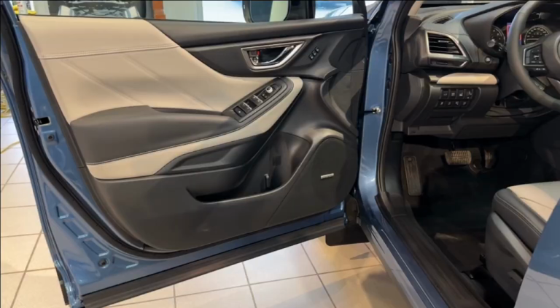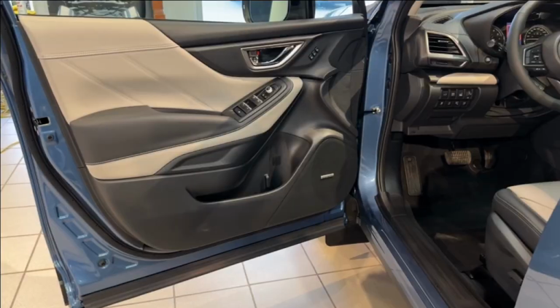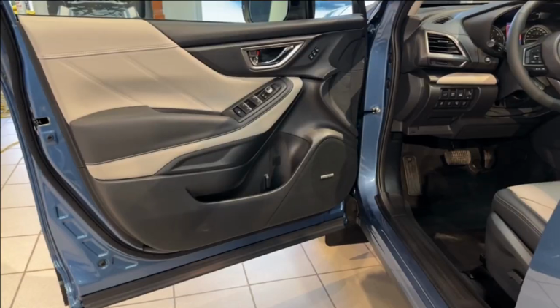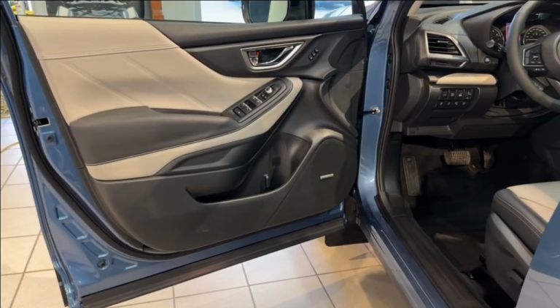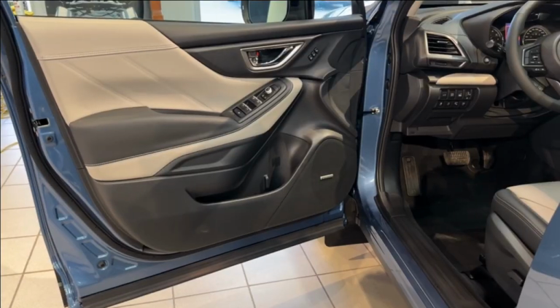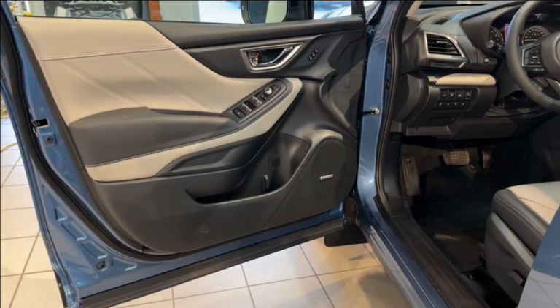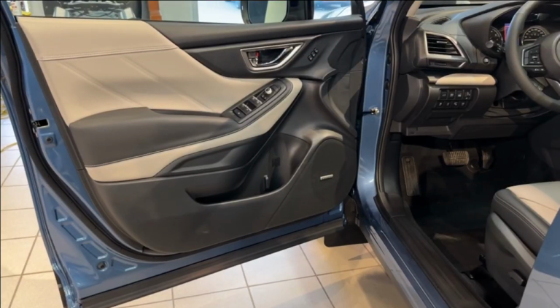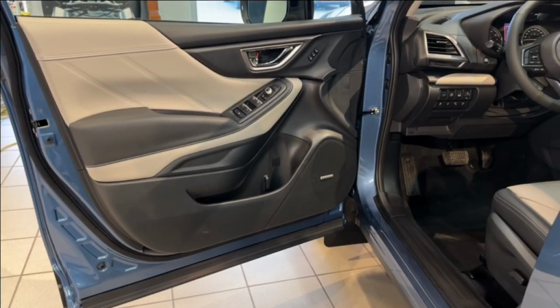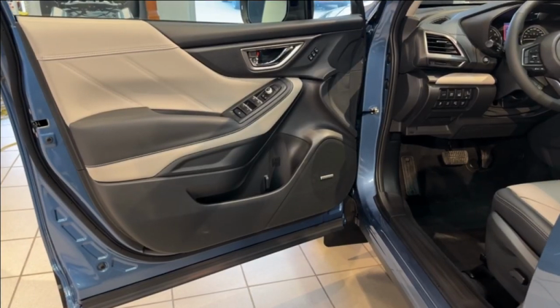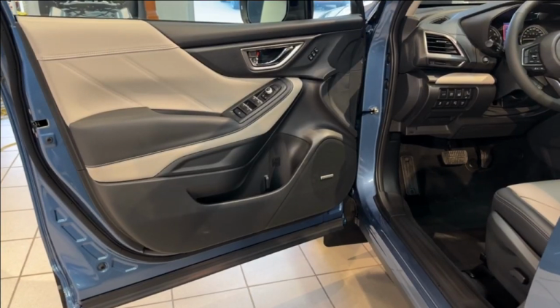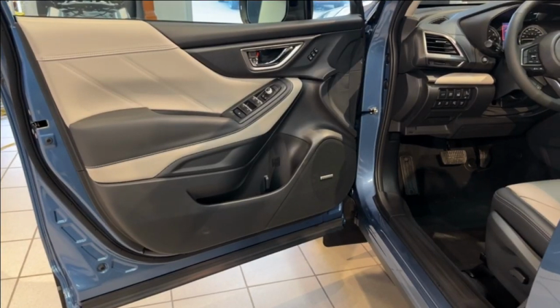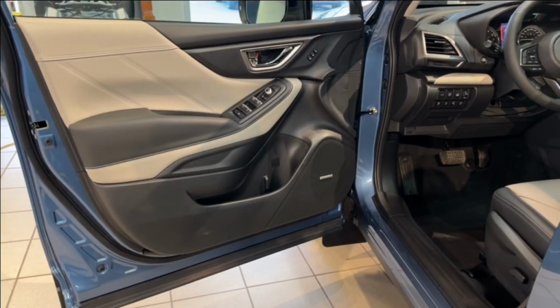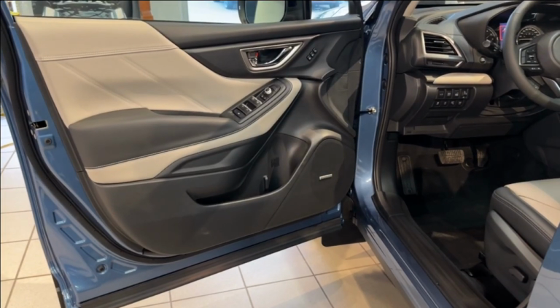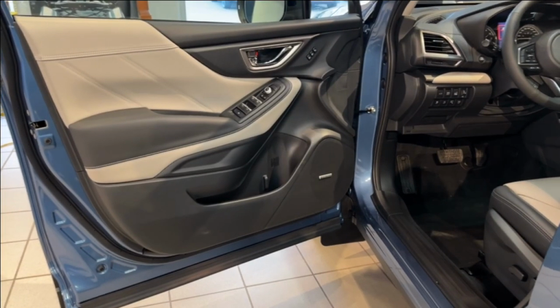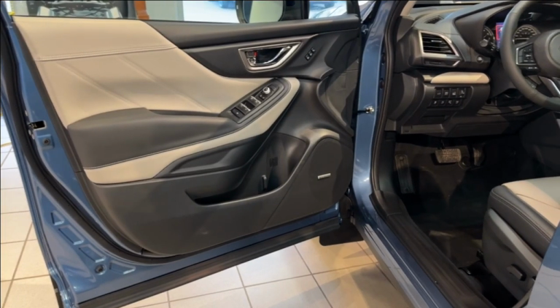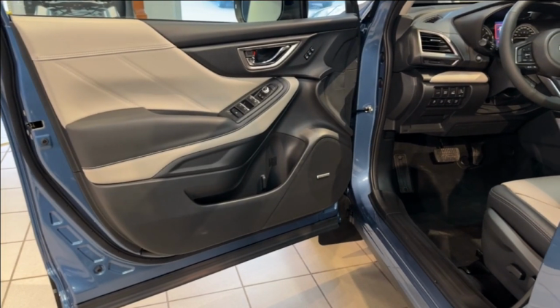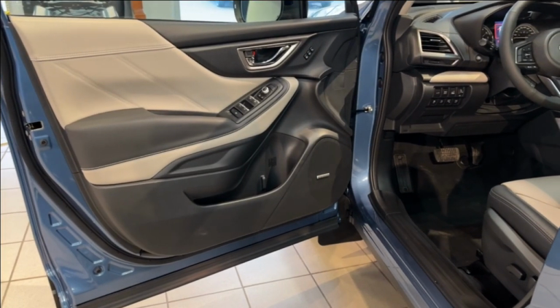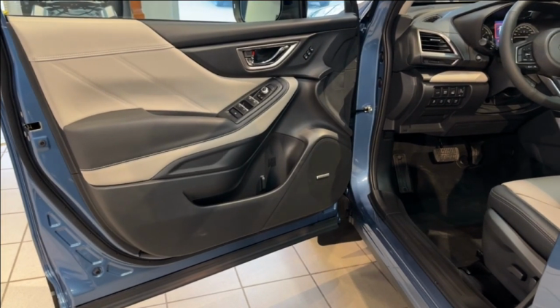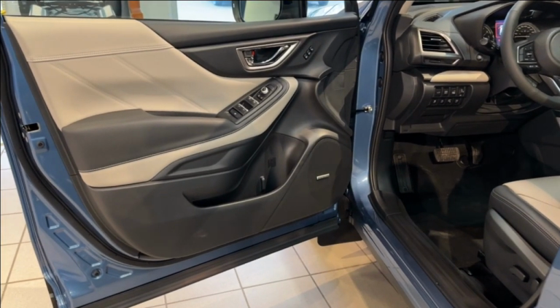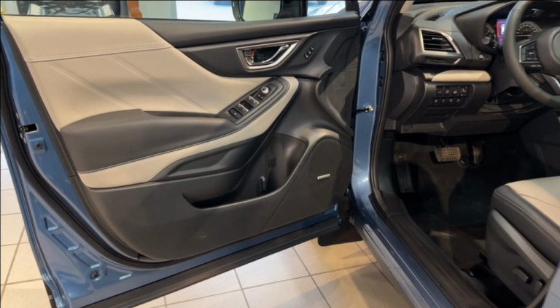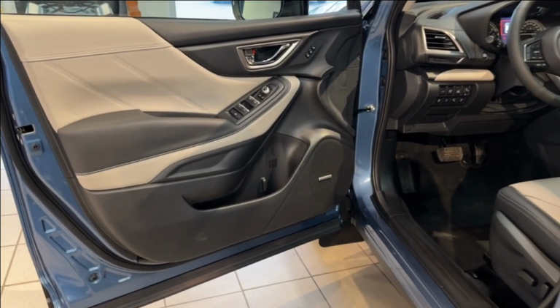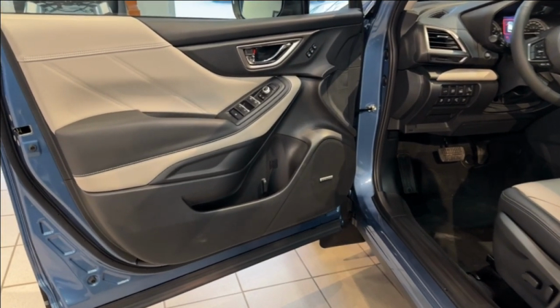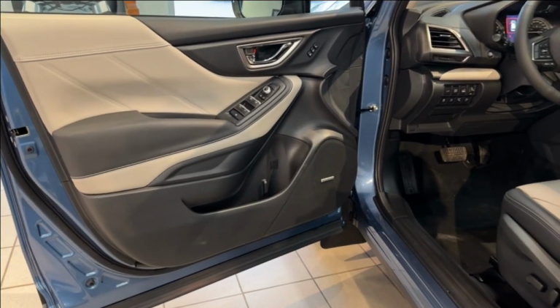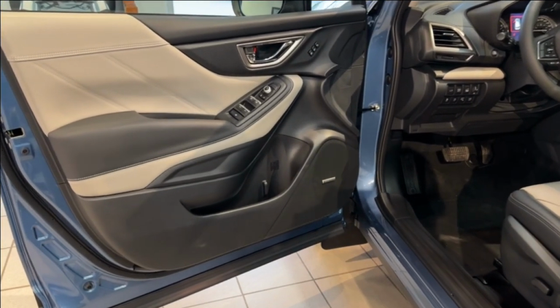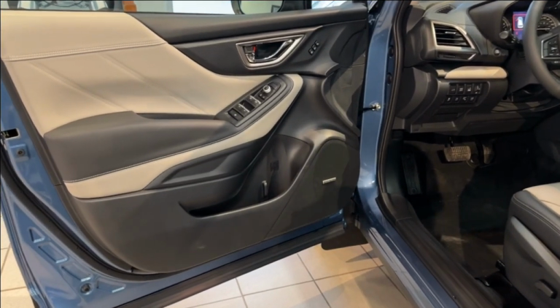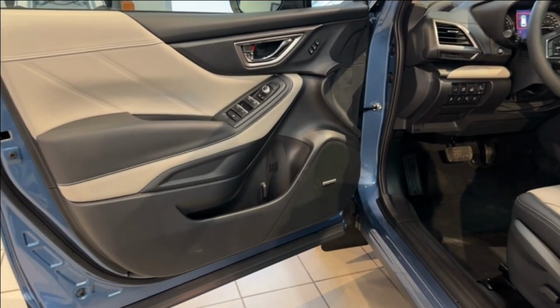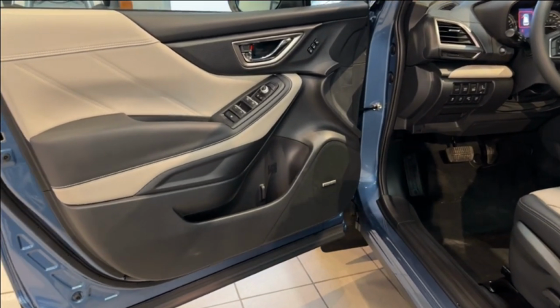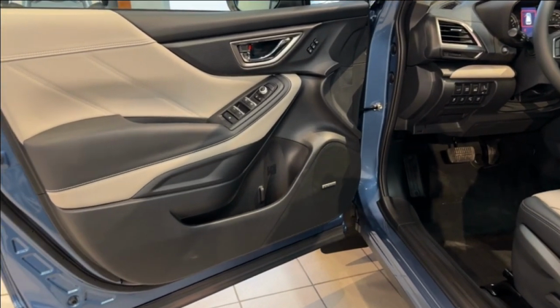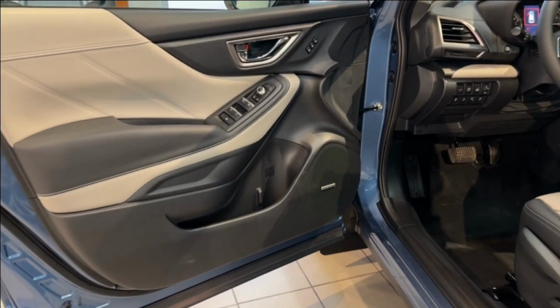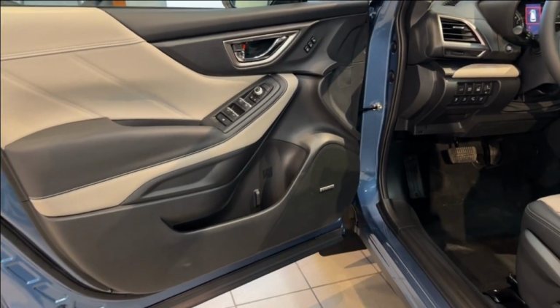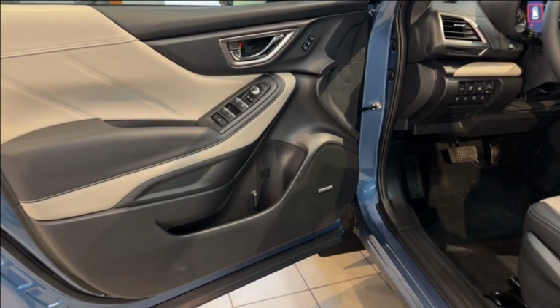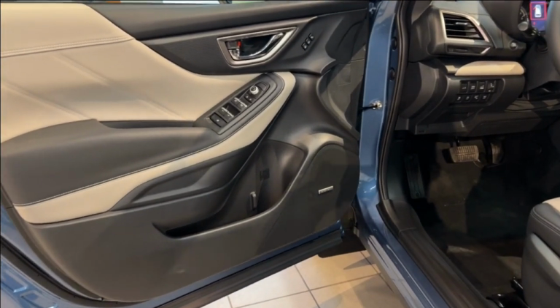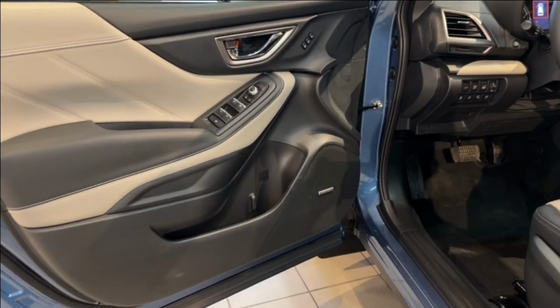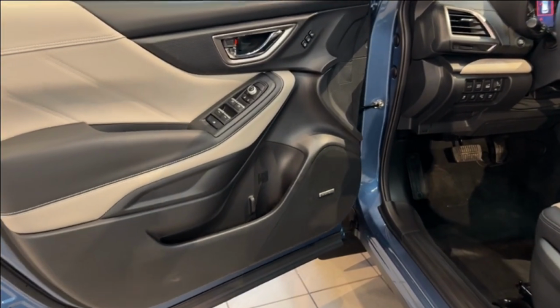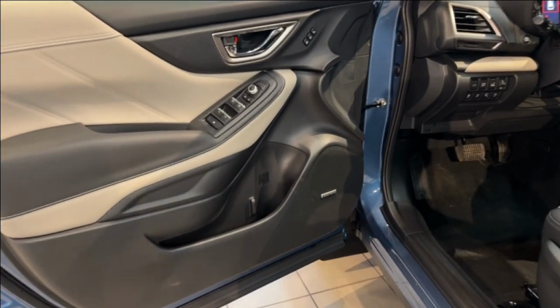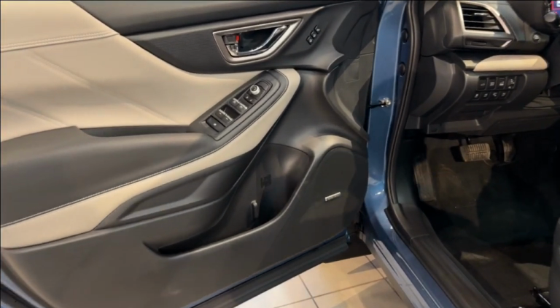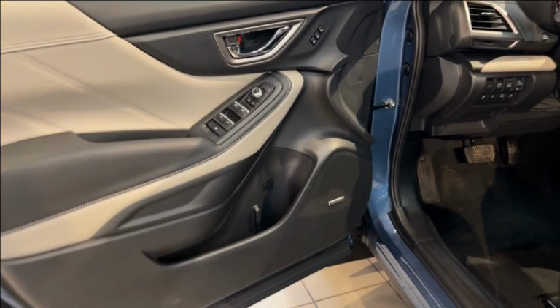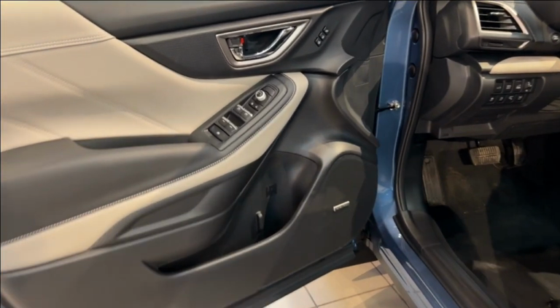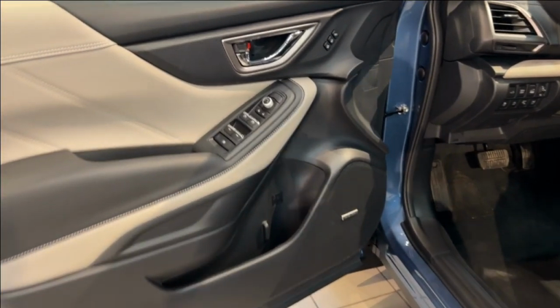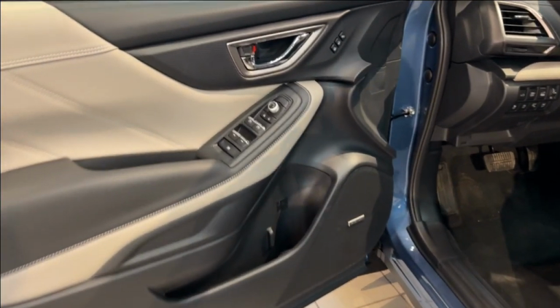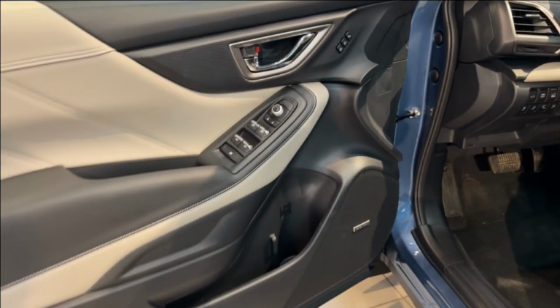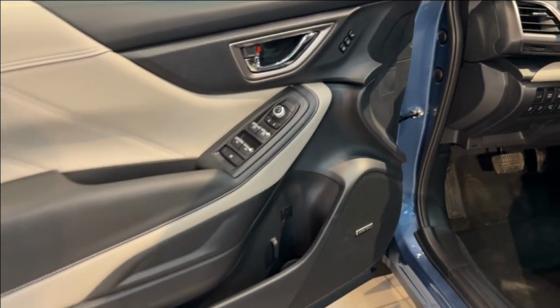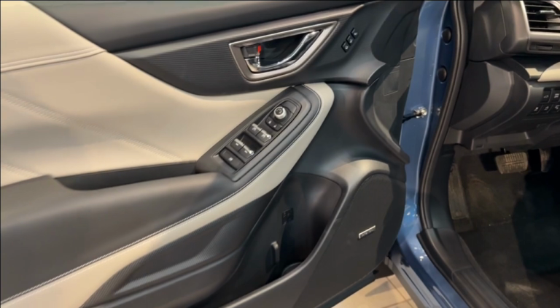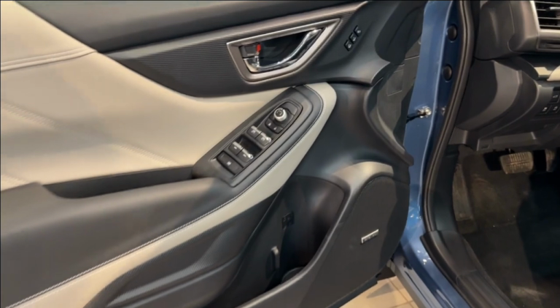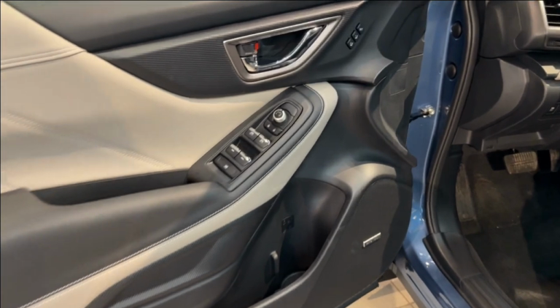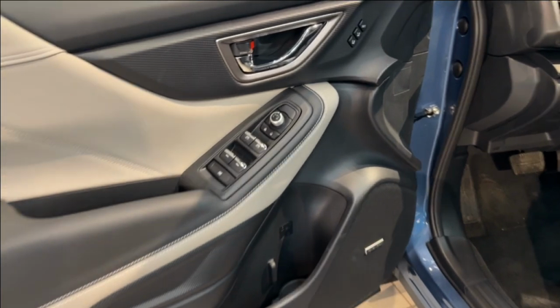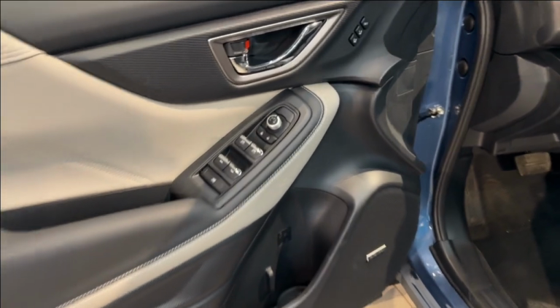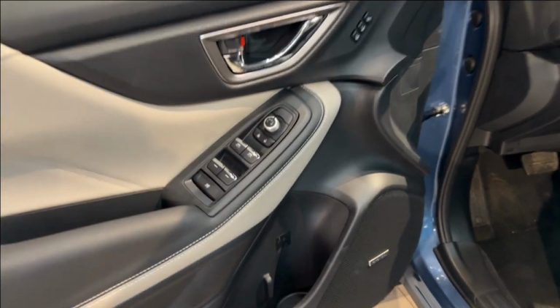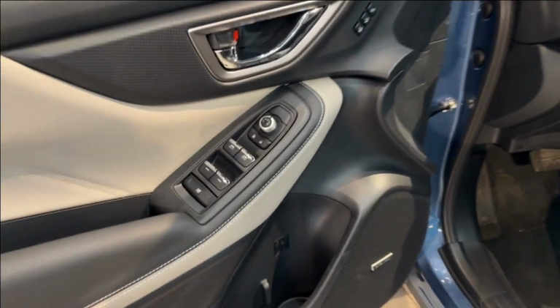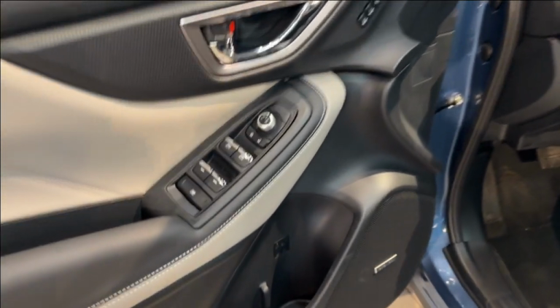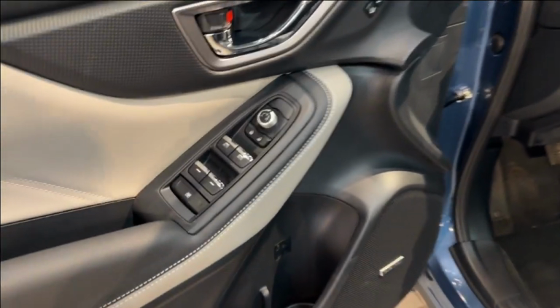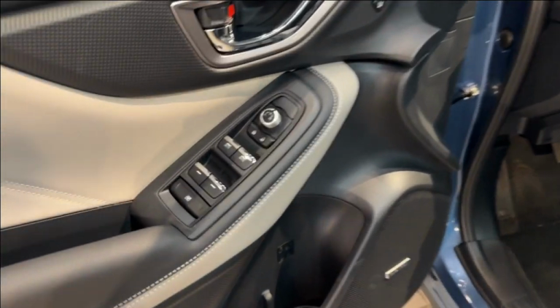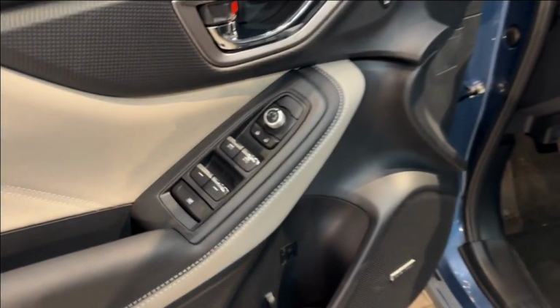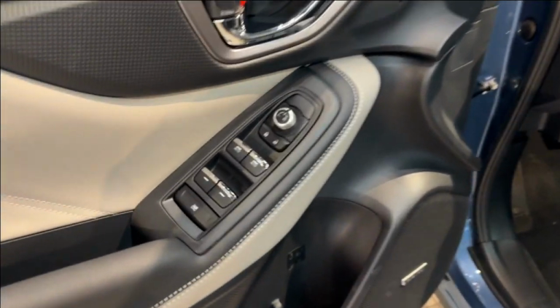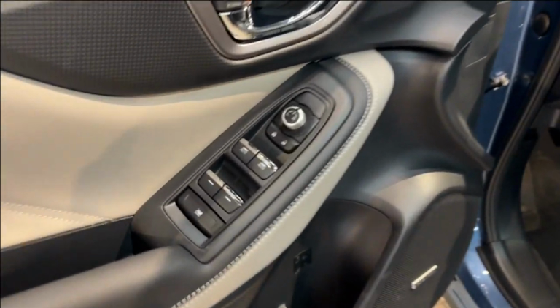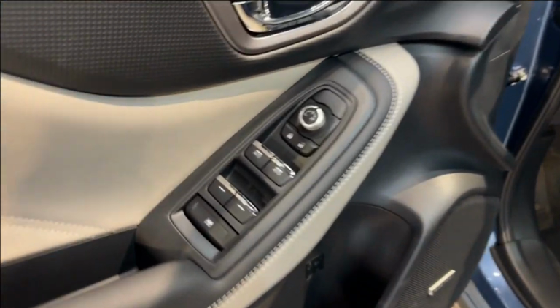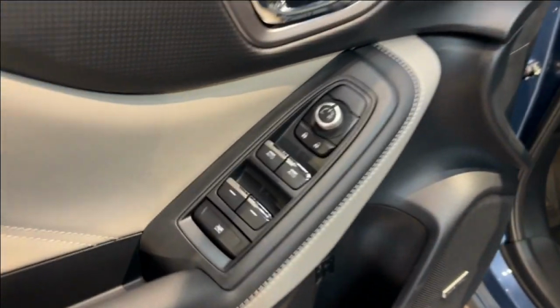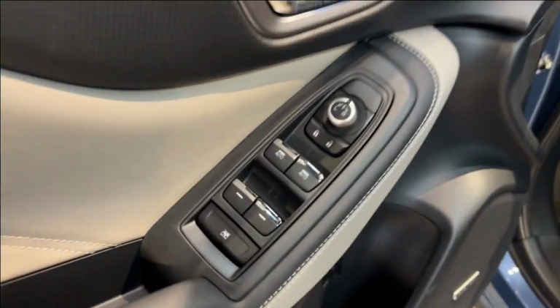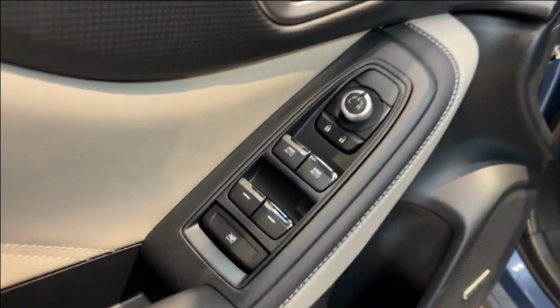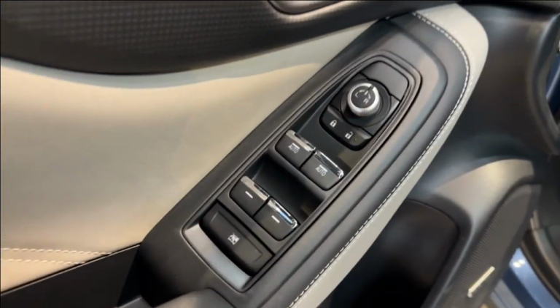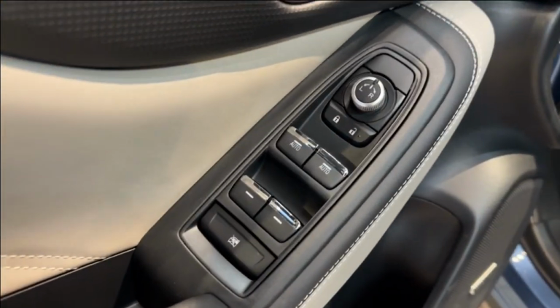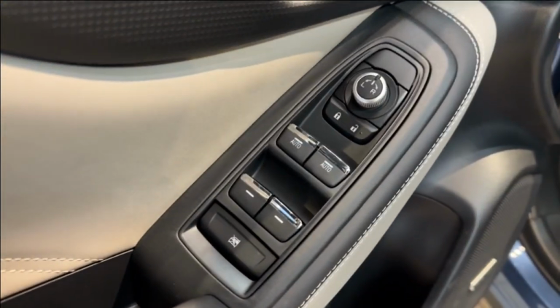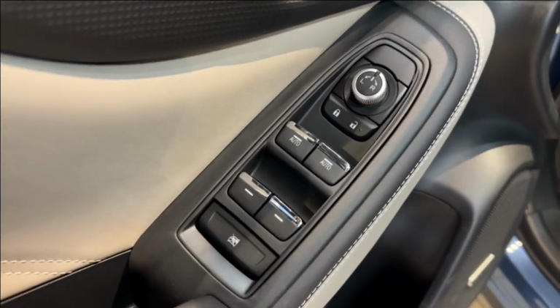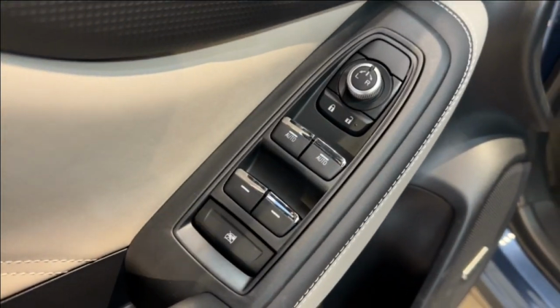The front doors and tailgate have proximity key access, and inside the driver's door panel are the mirror, lock and window controls.